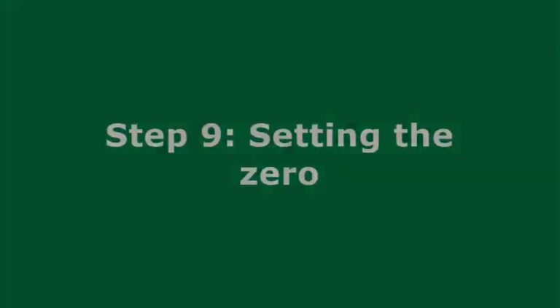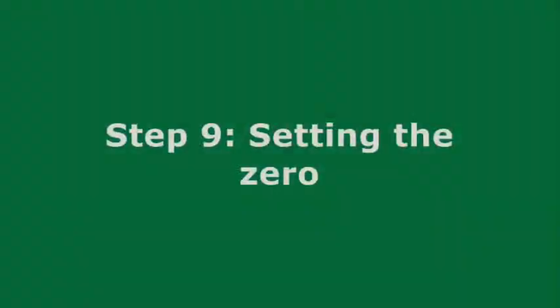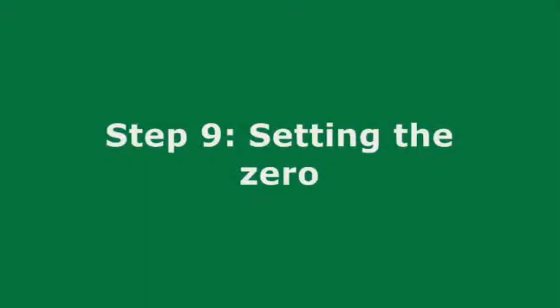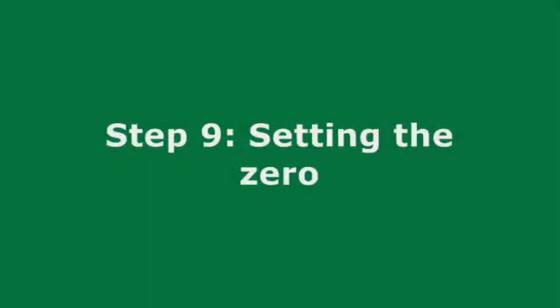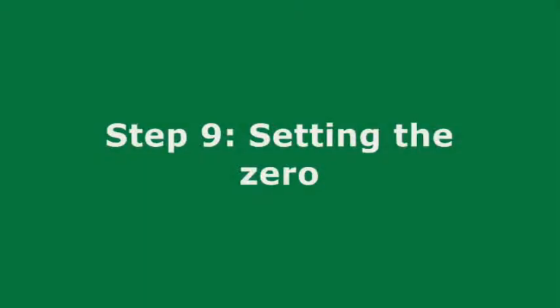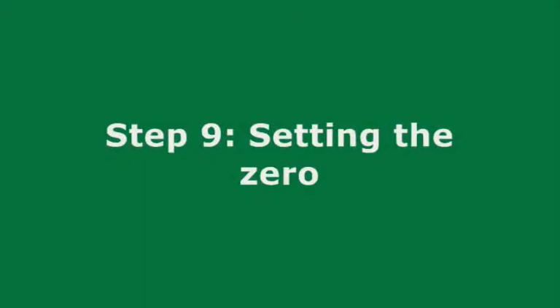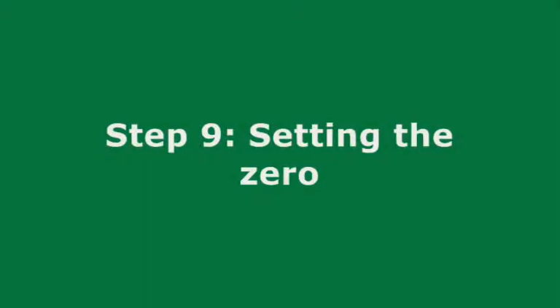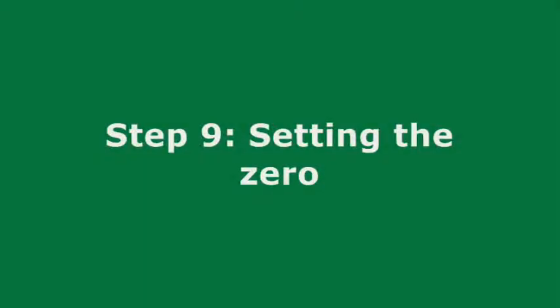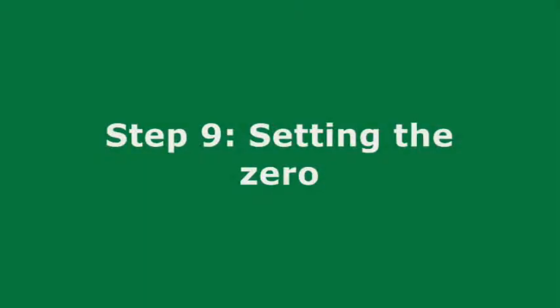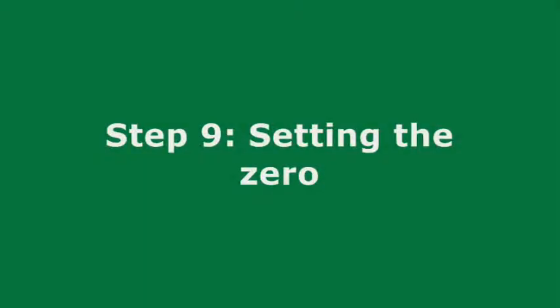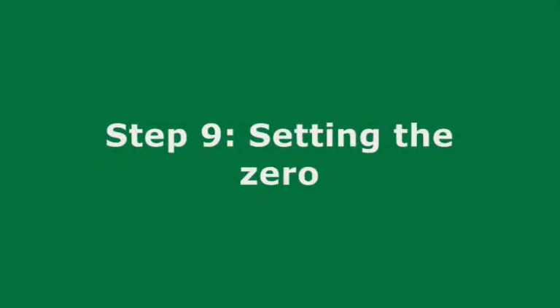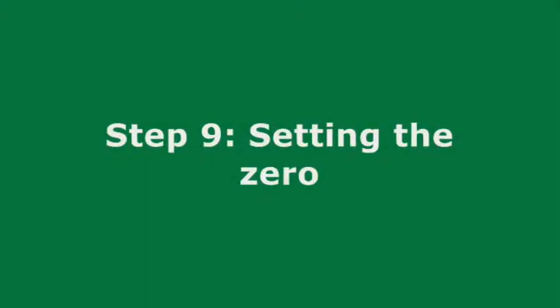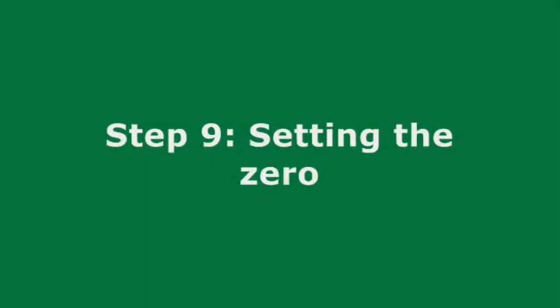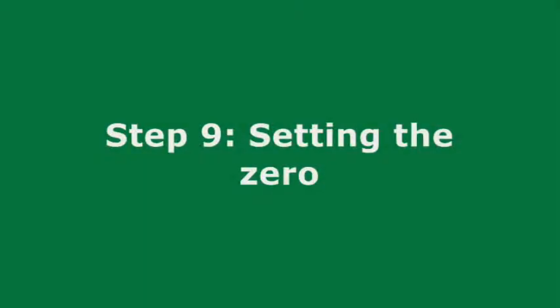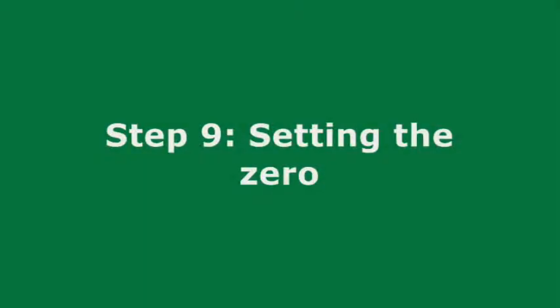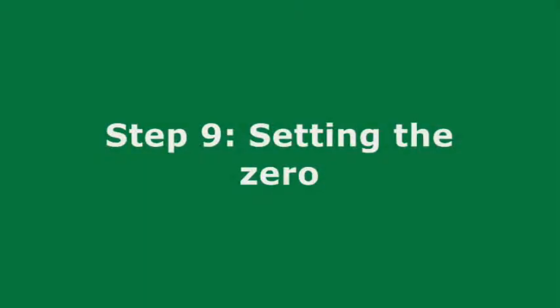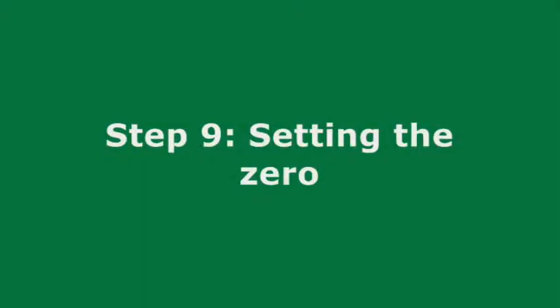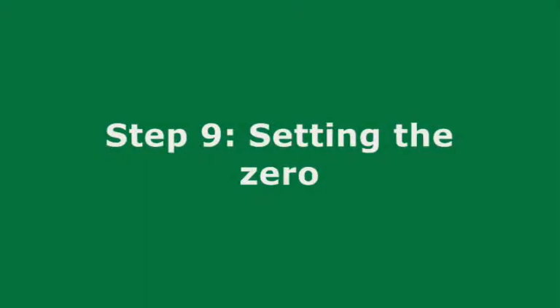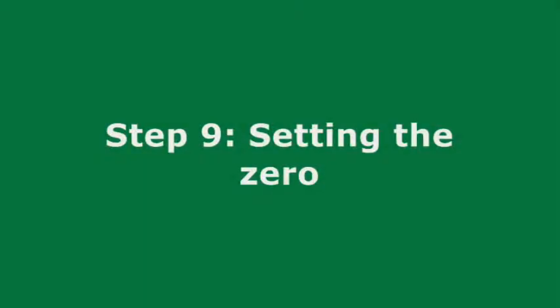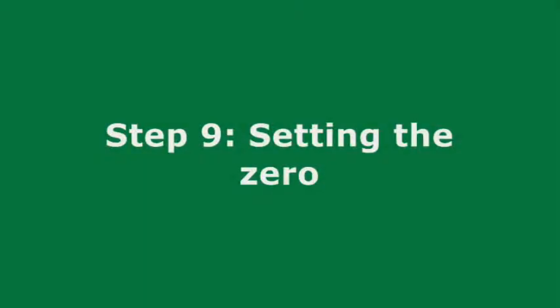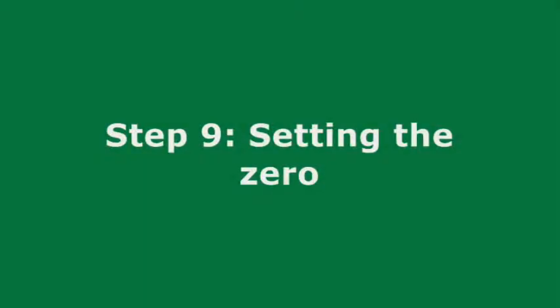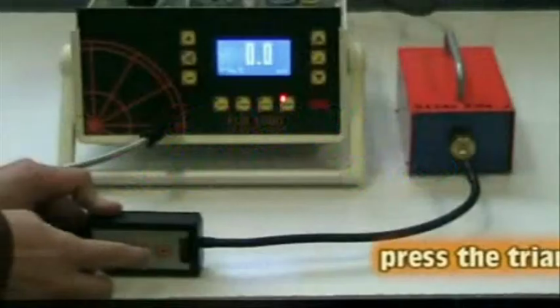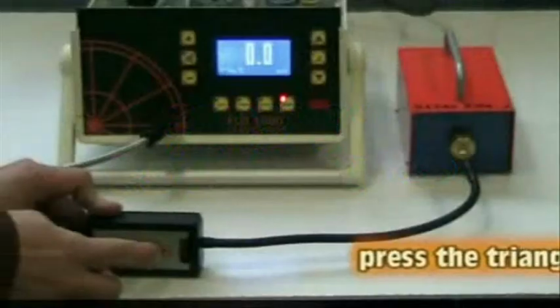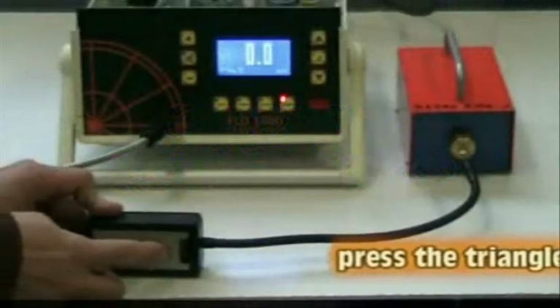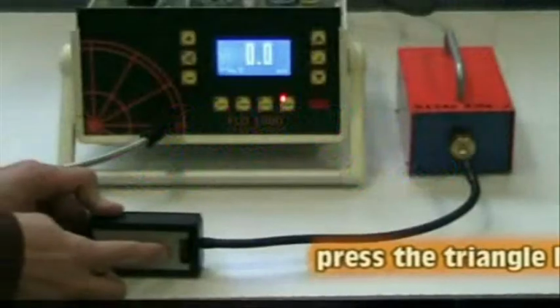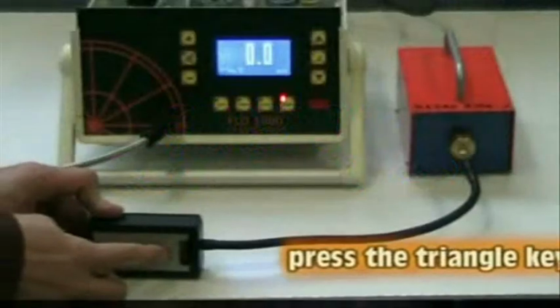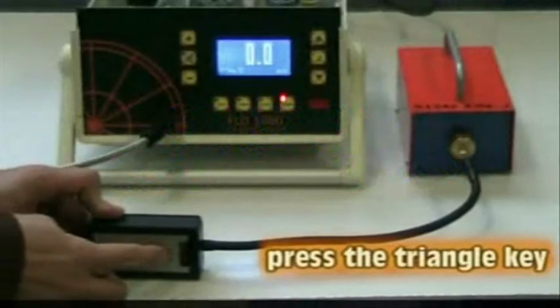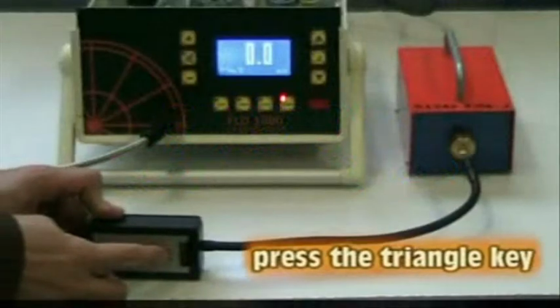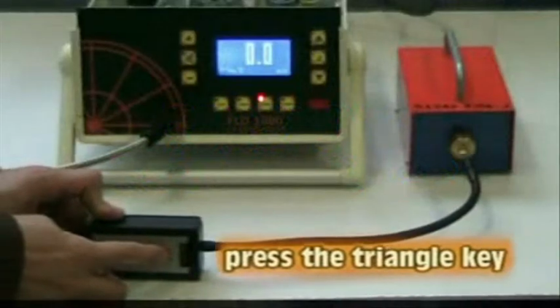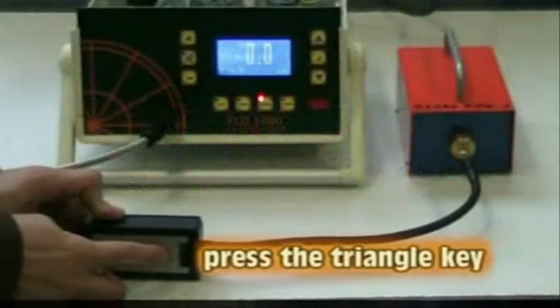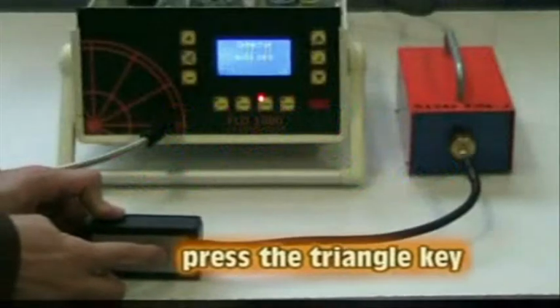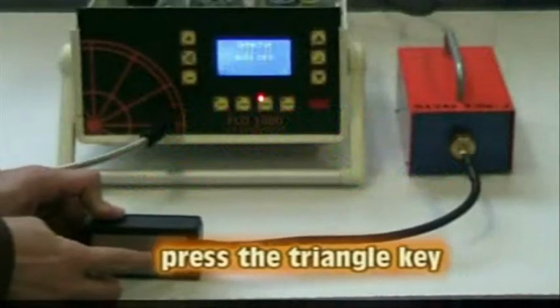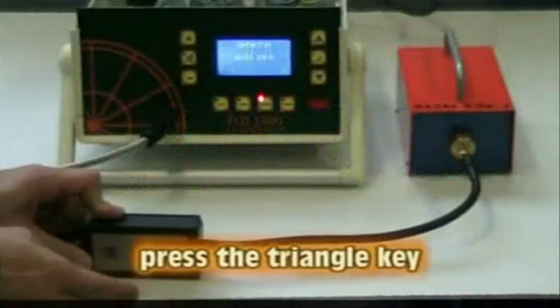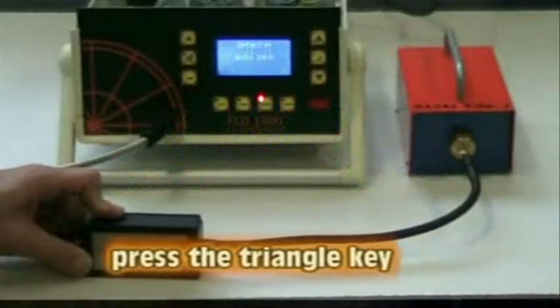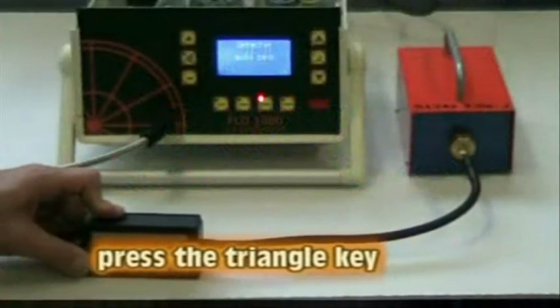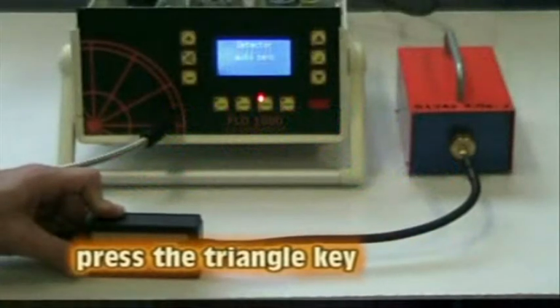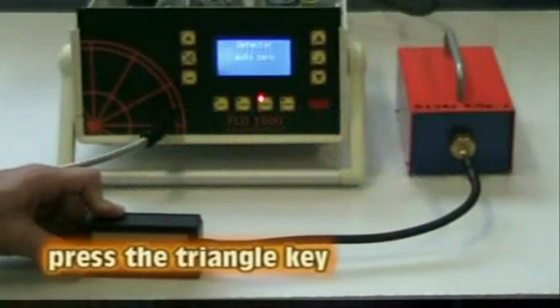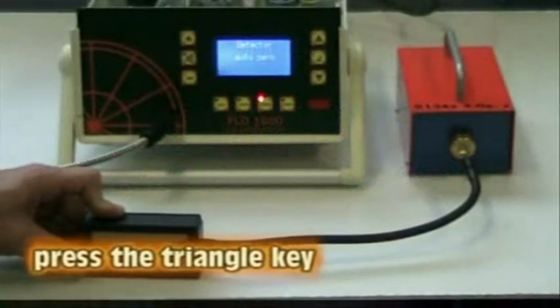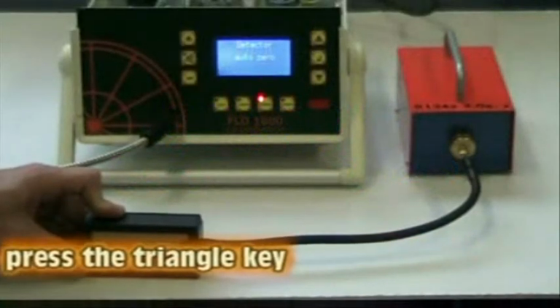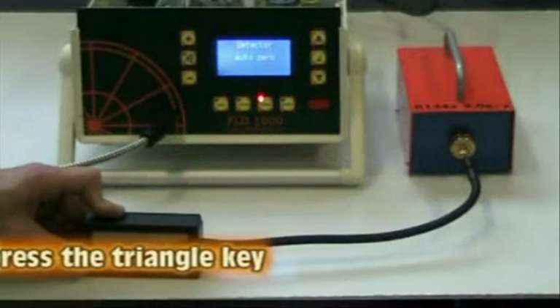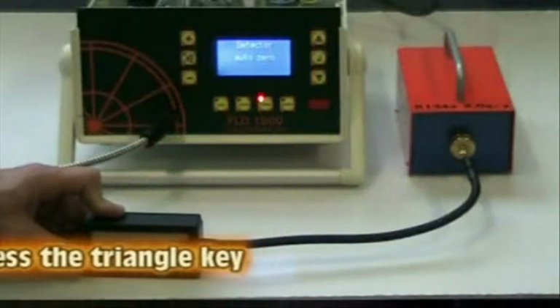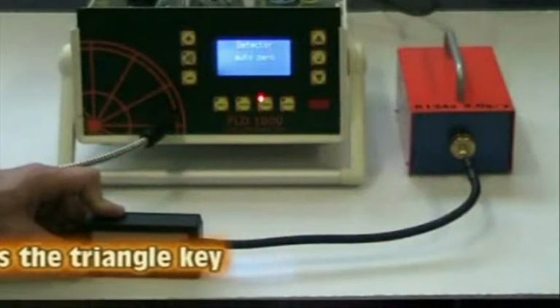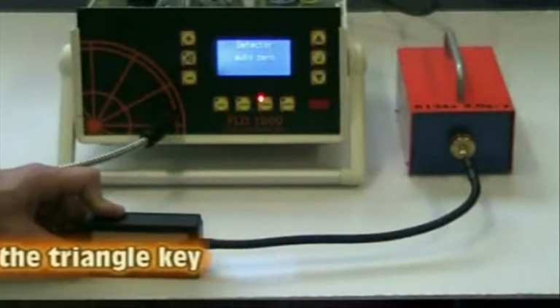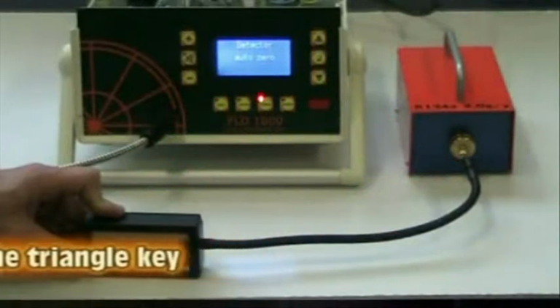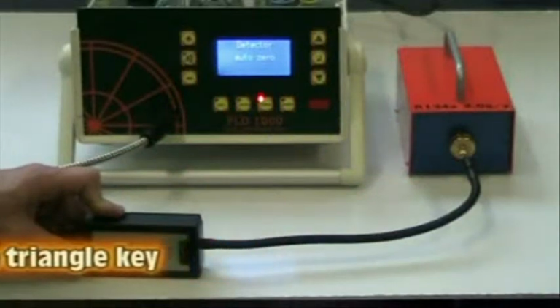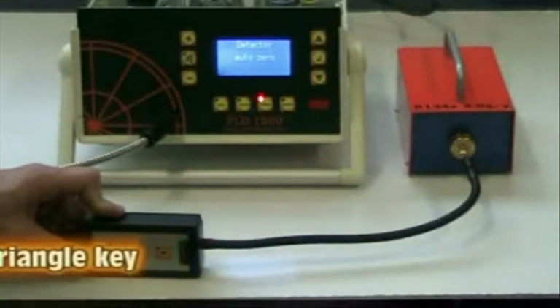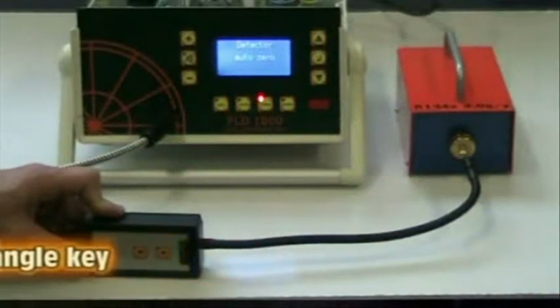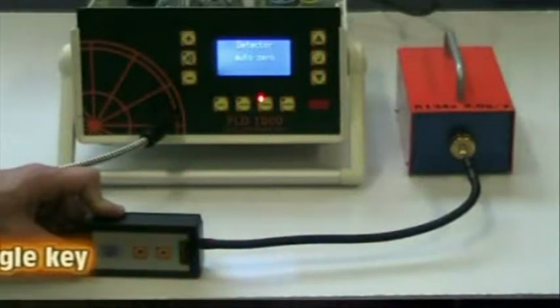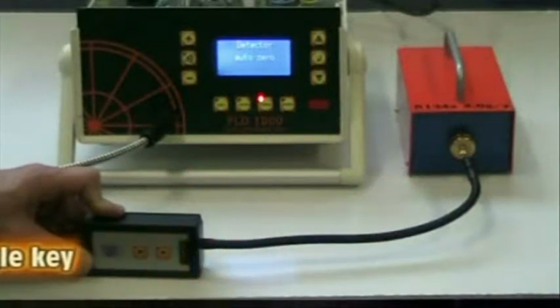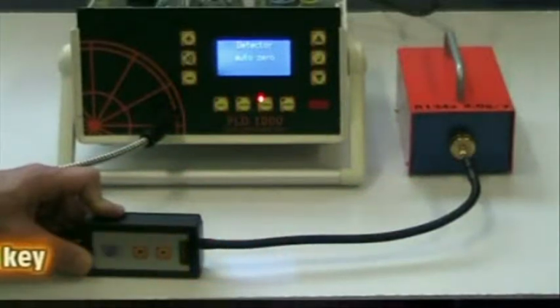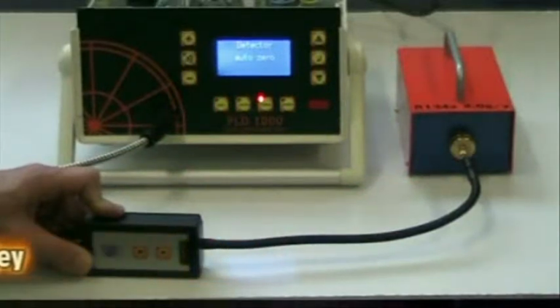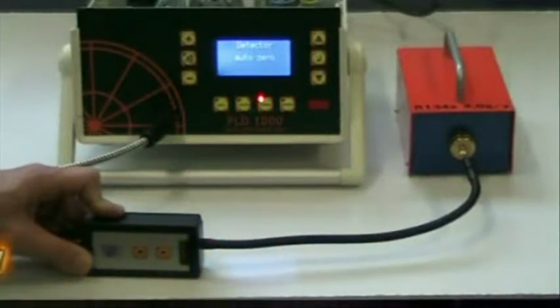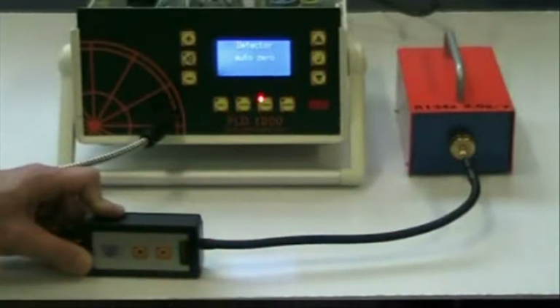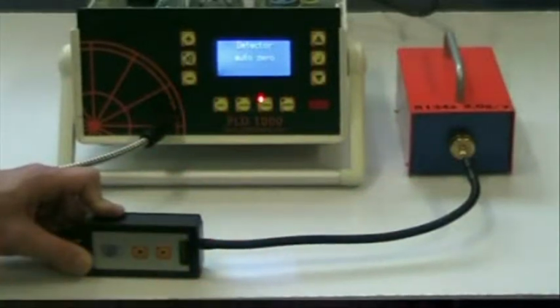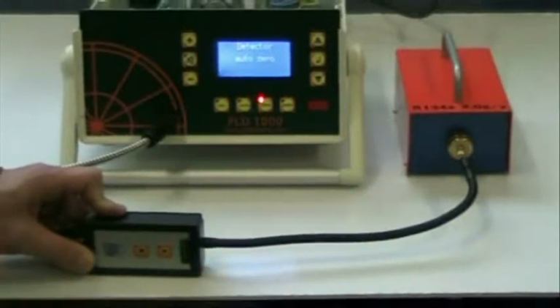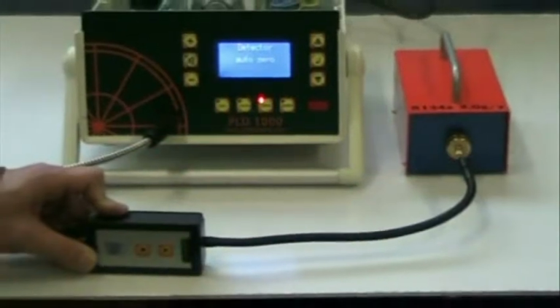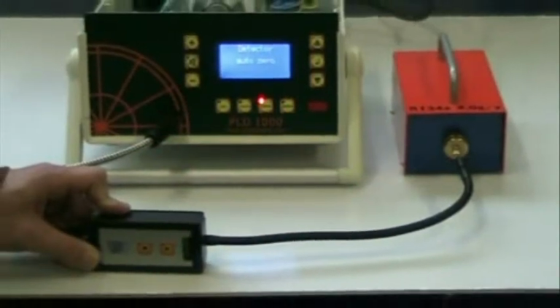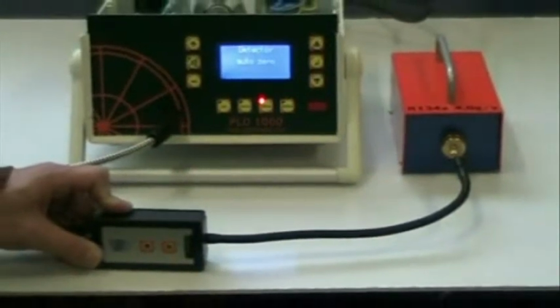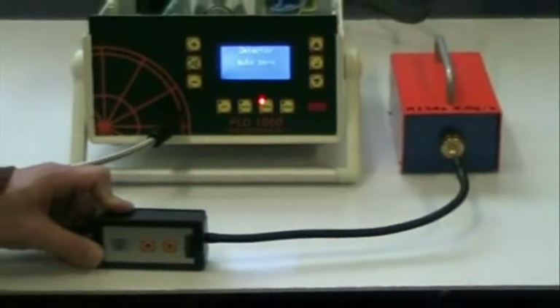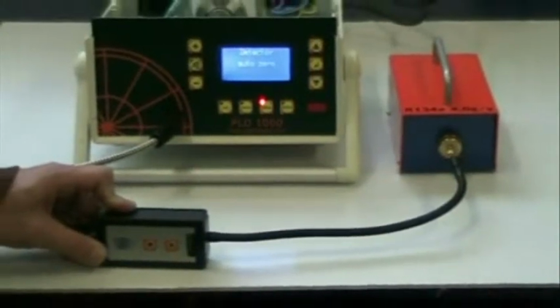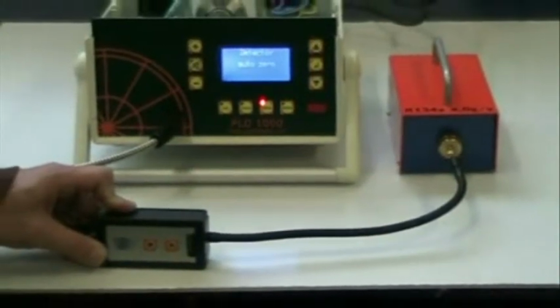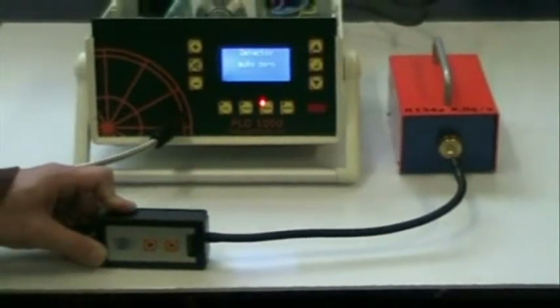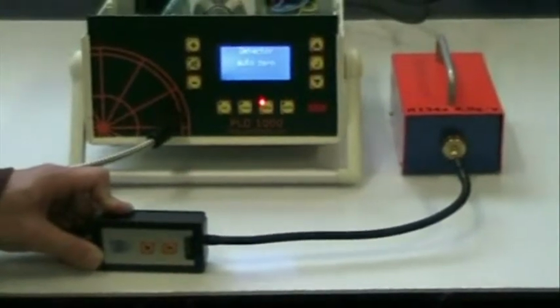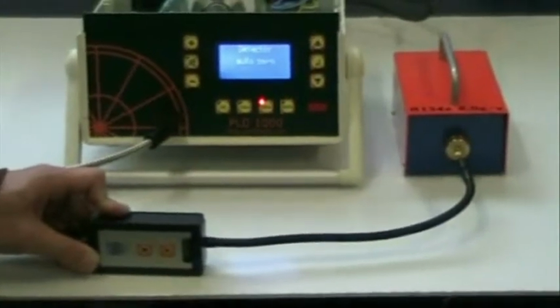Step 9: Setting the Zero. To zero the PLD1000, press the triangle key. The instrument automatically zeros.